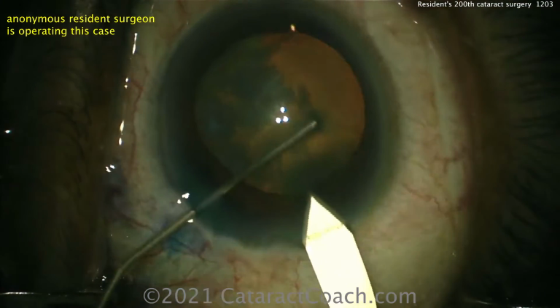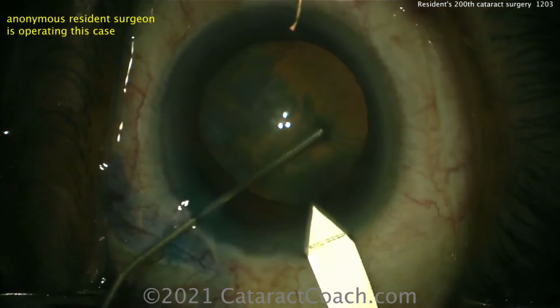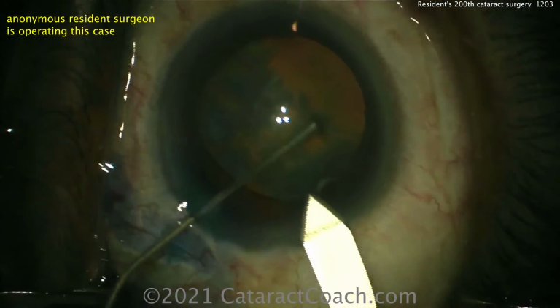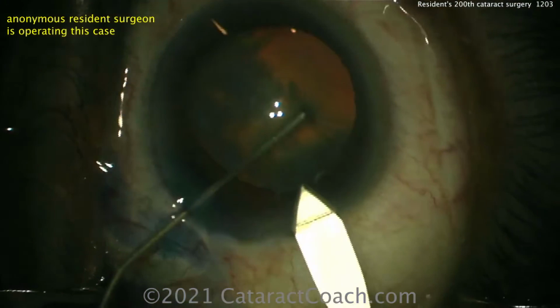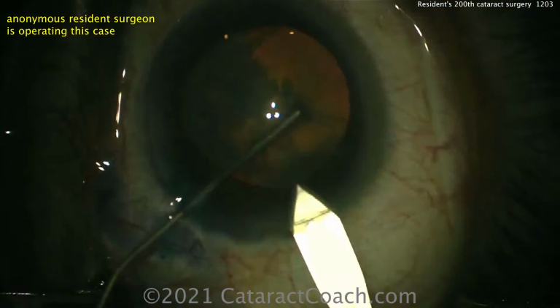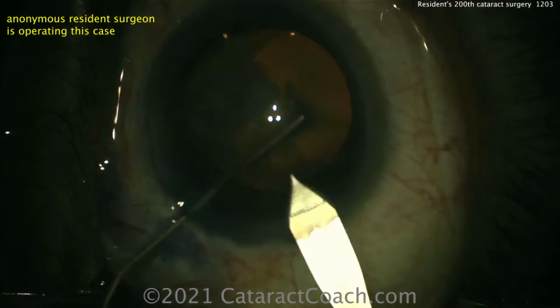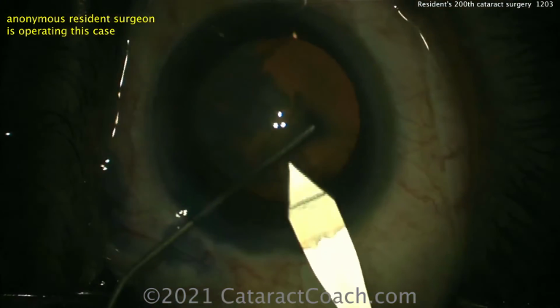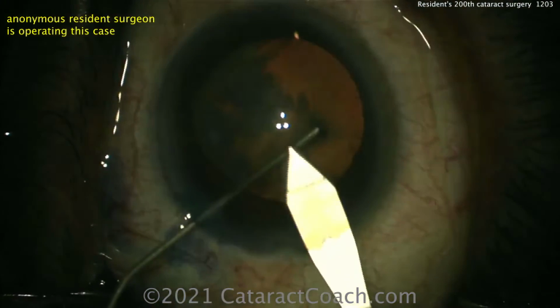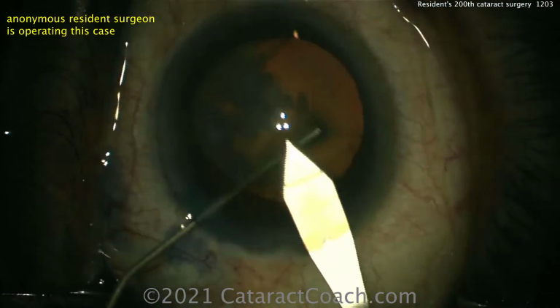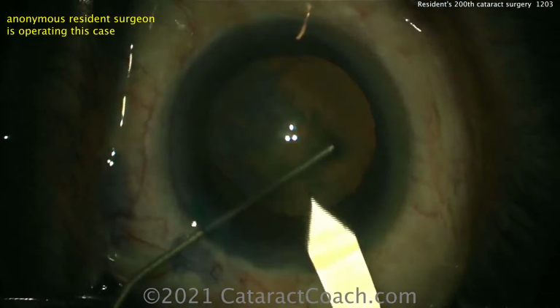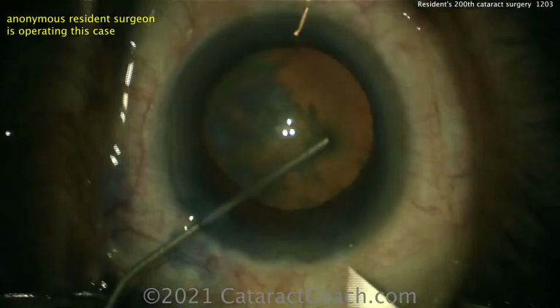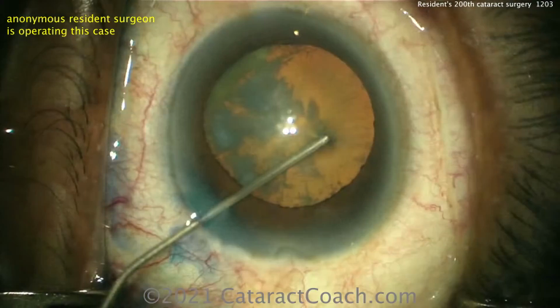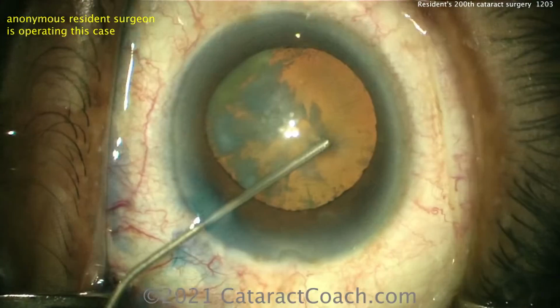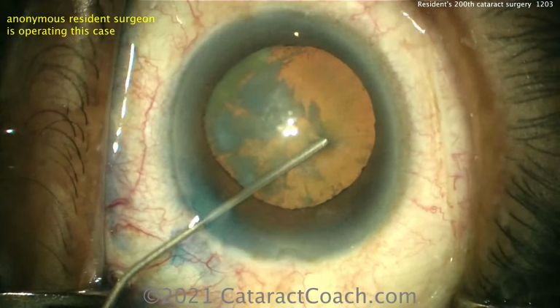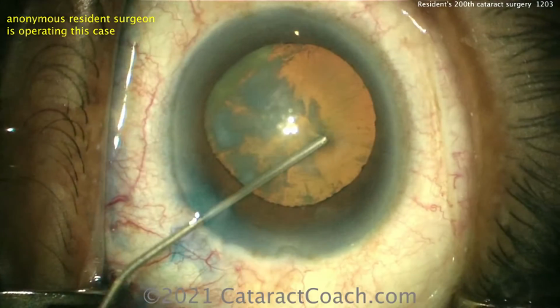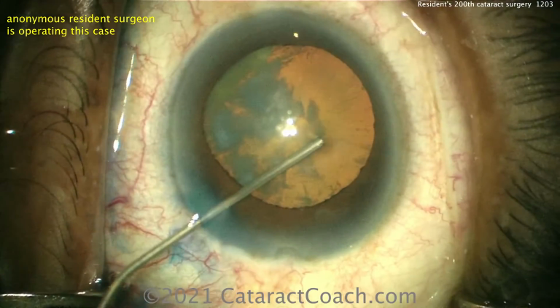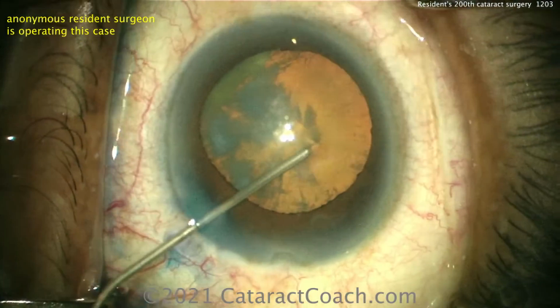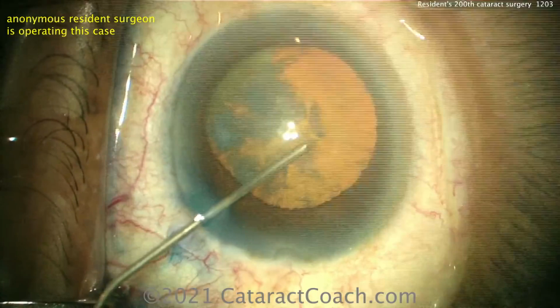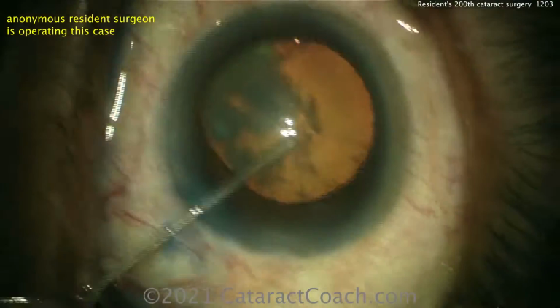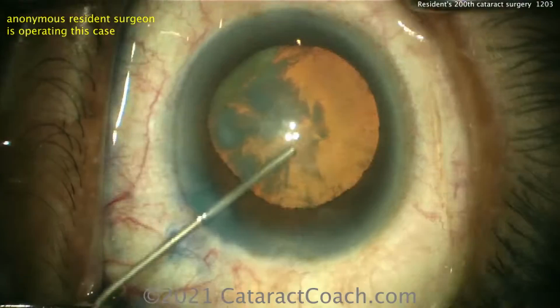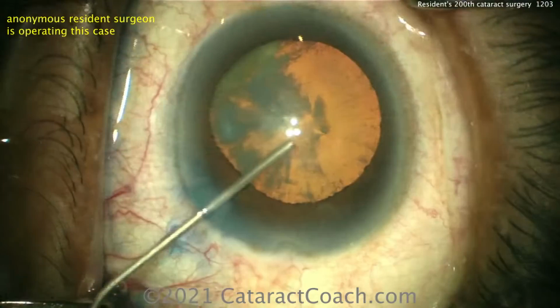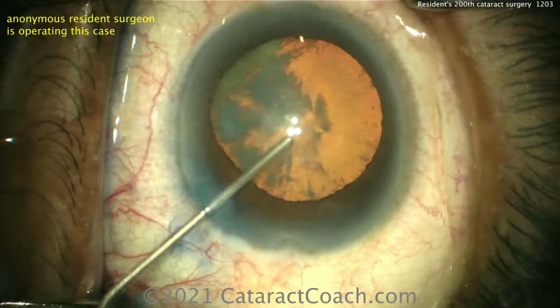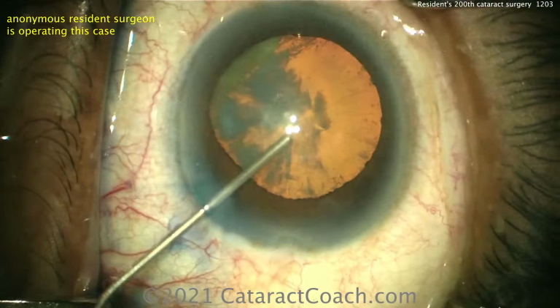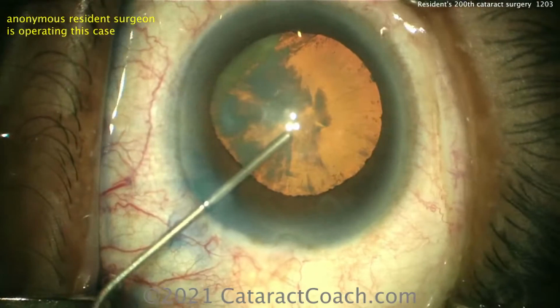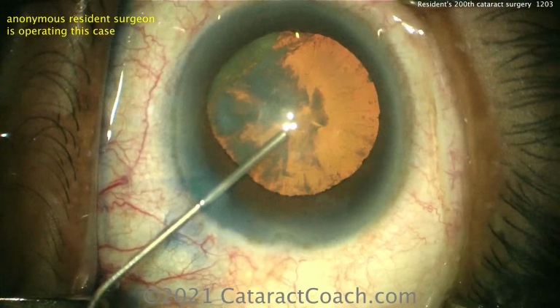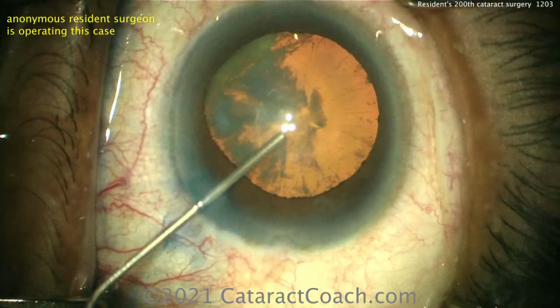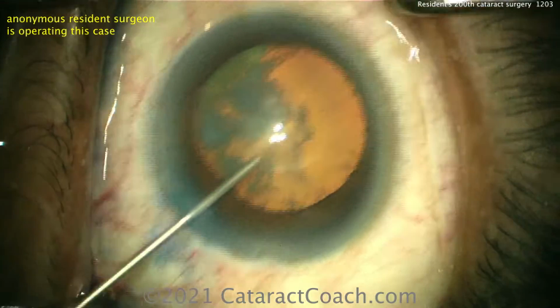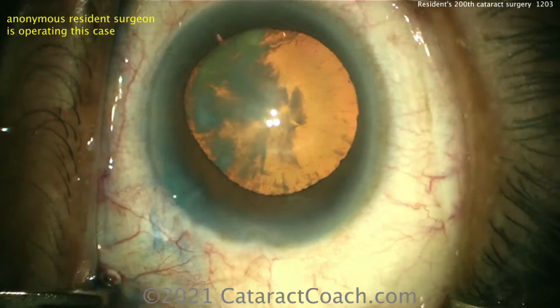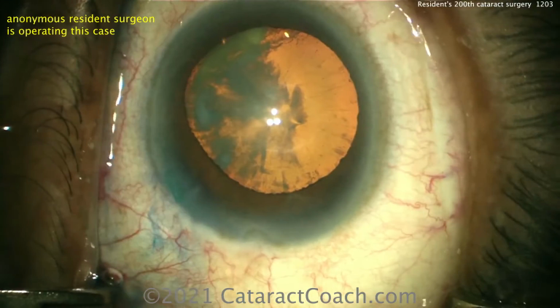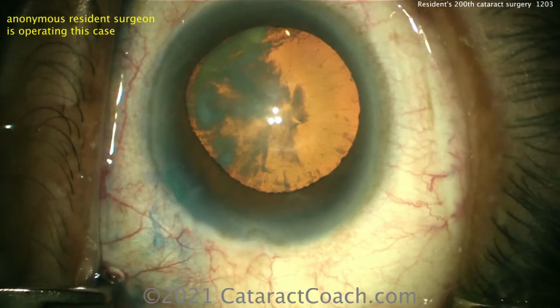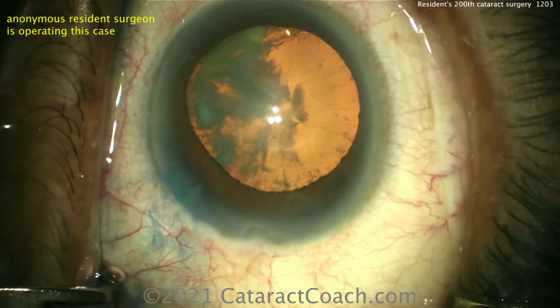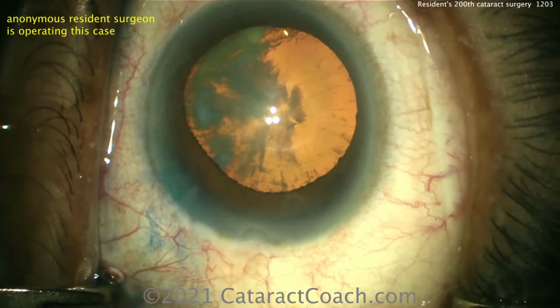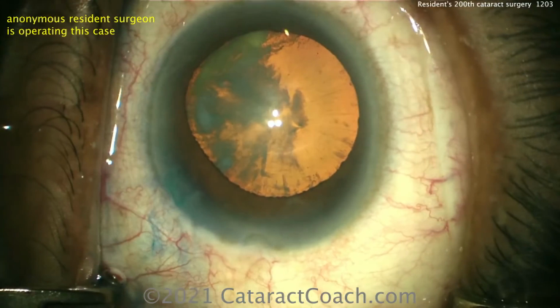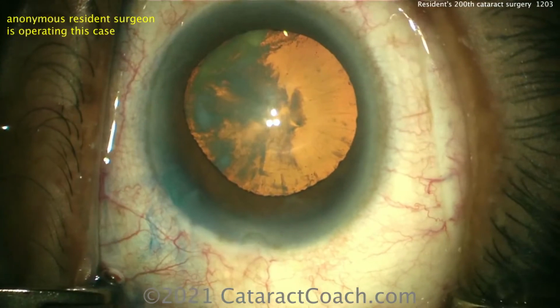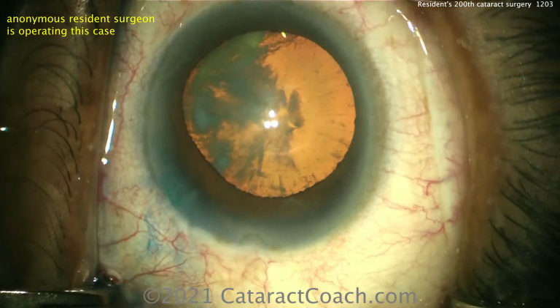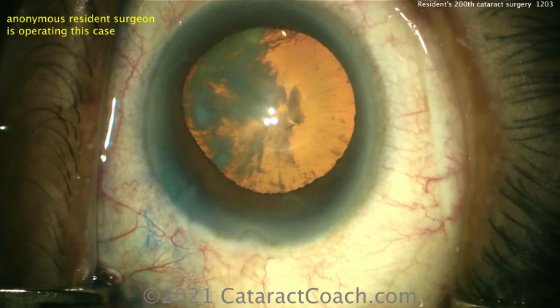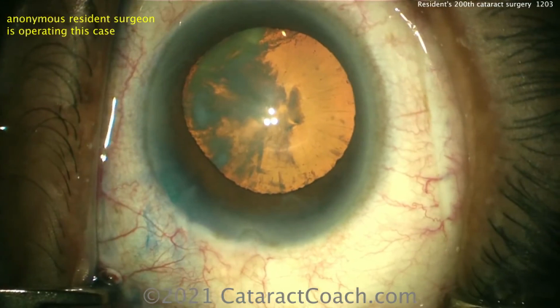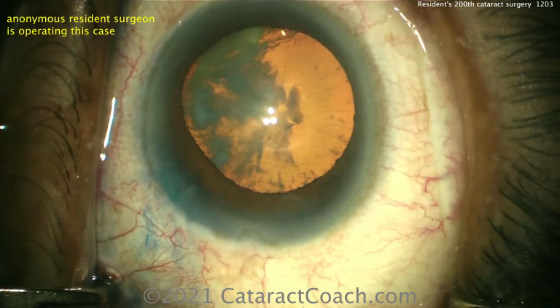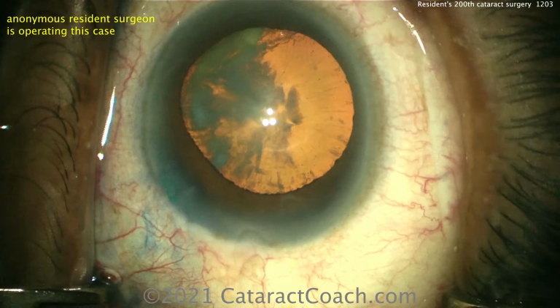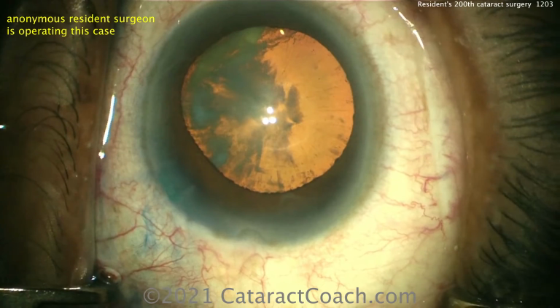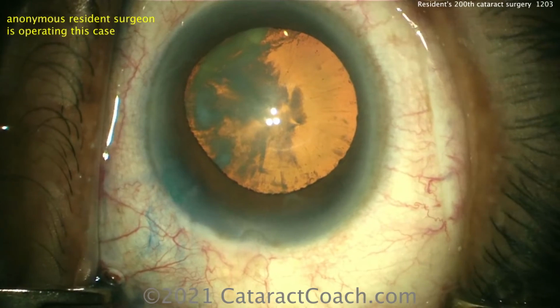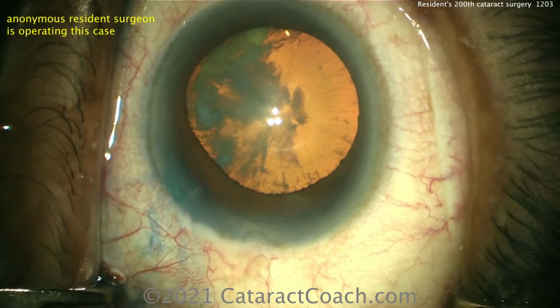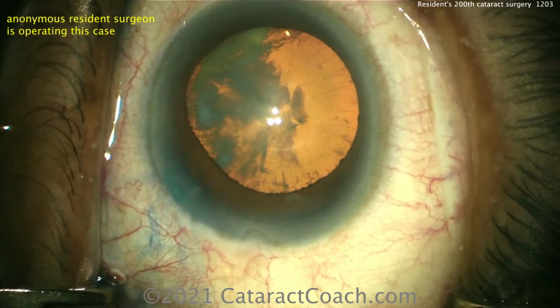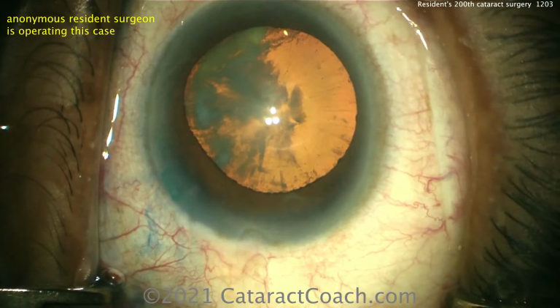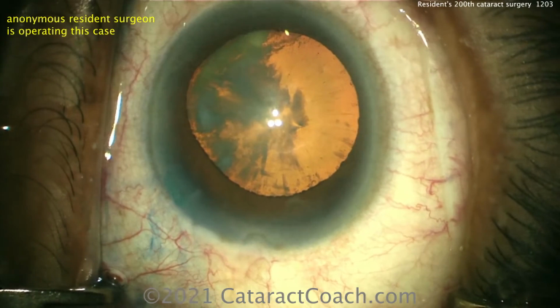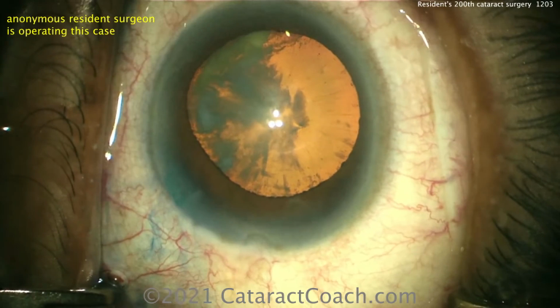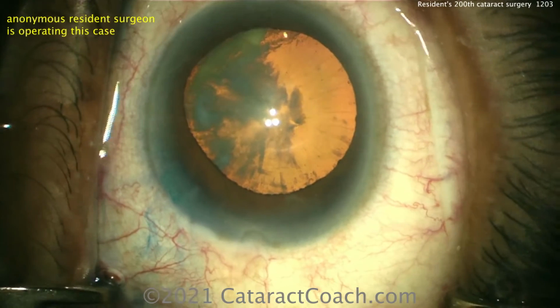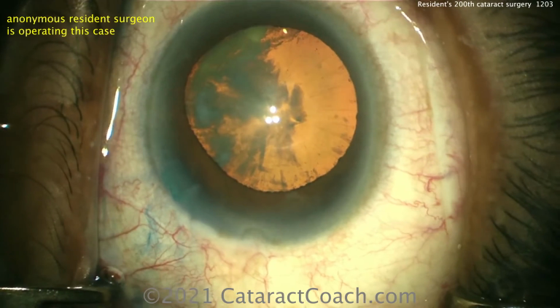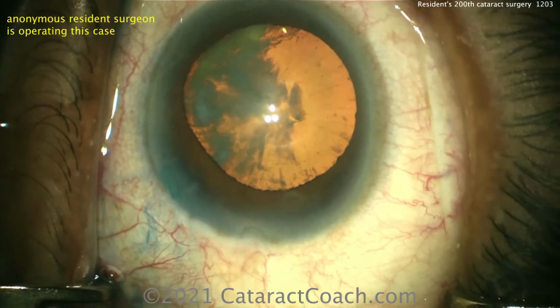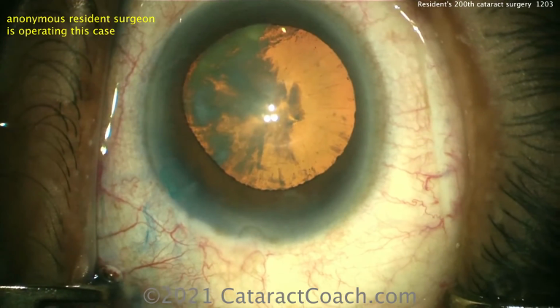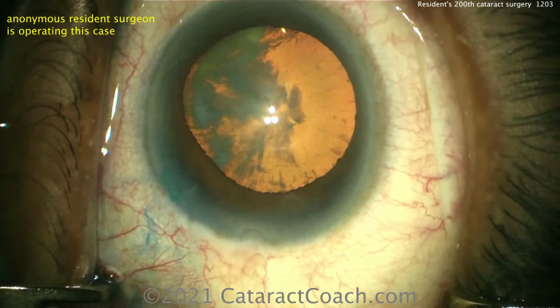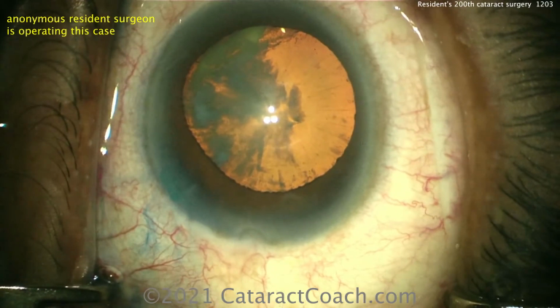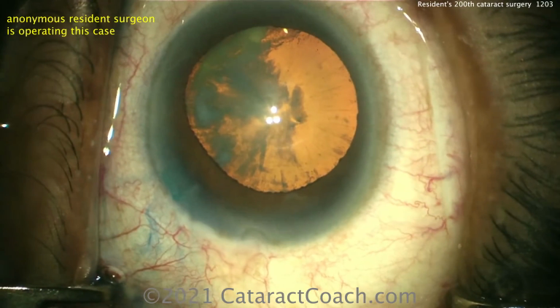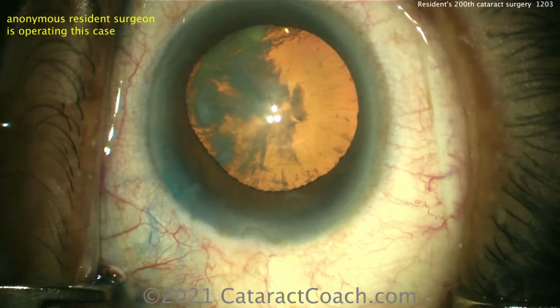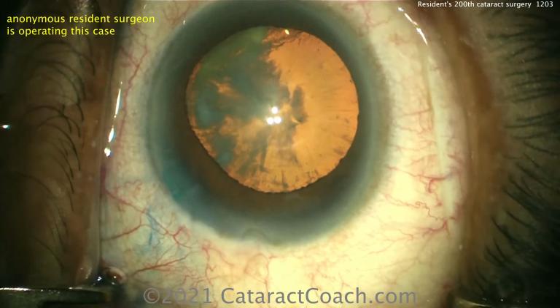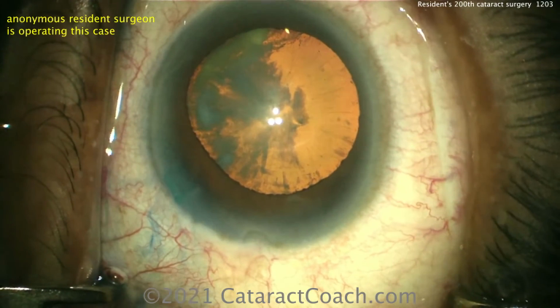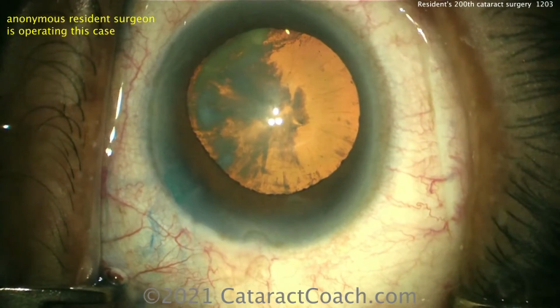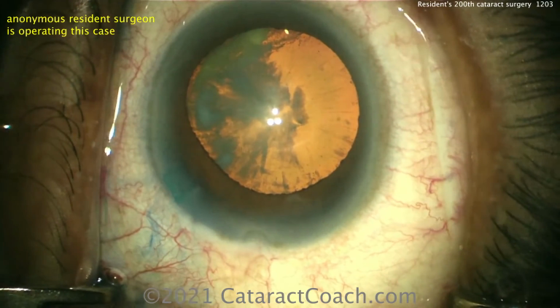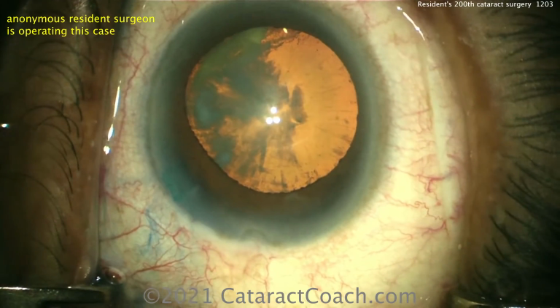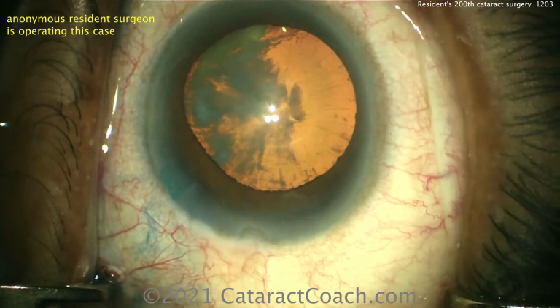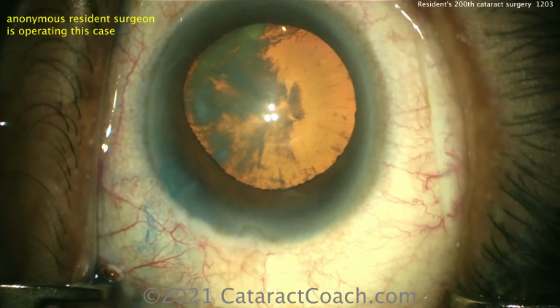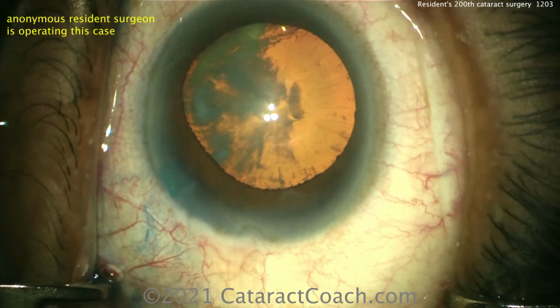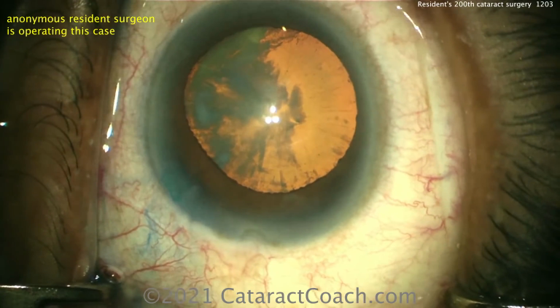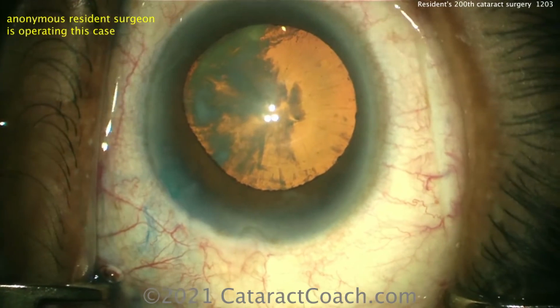The incision looks pretty good — that's a nice way of doing it. I prefer a fixation ring, but this certainly works pretty well.